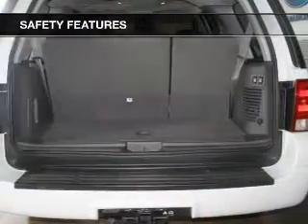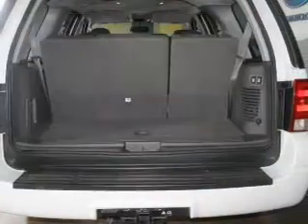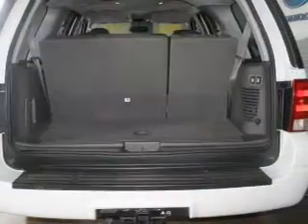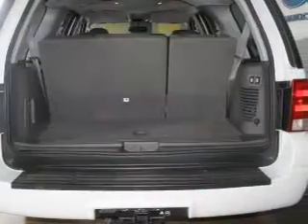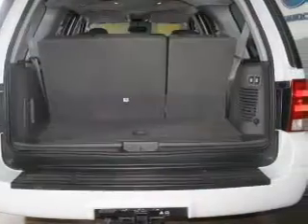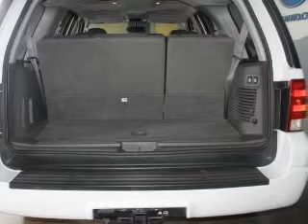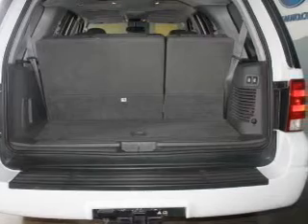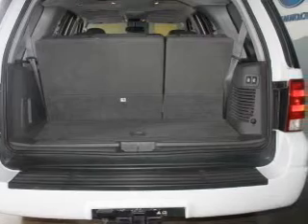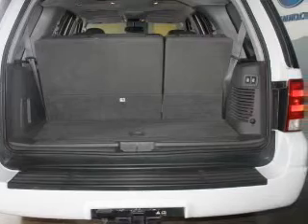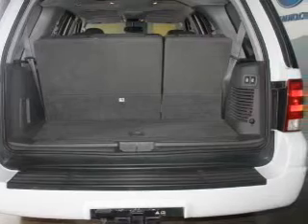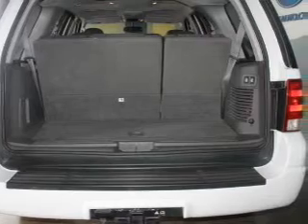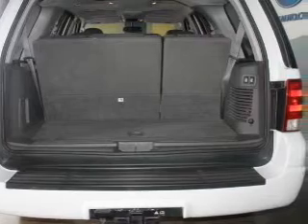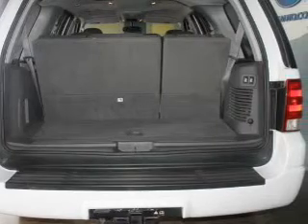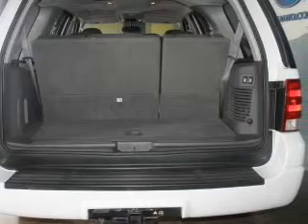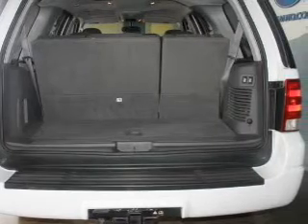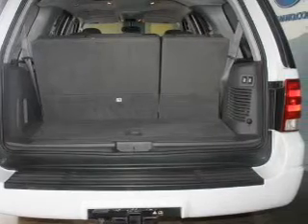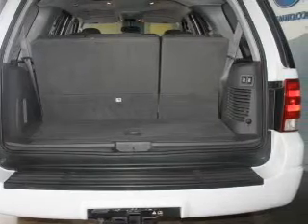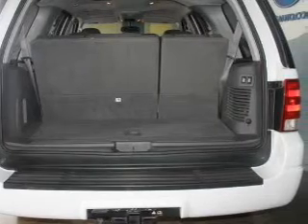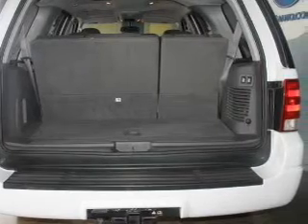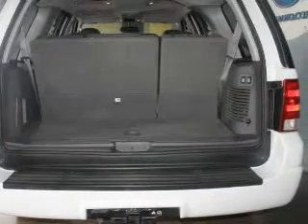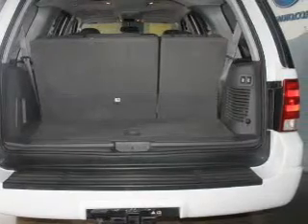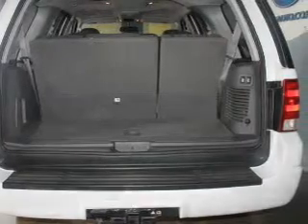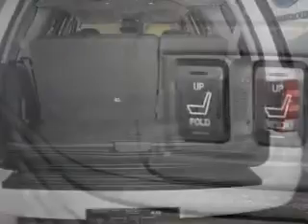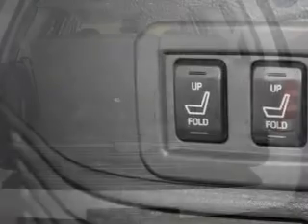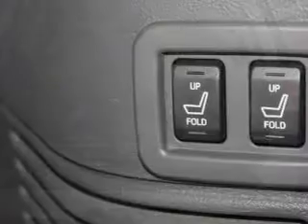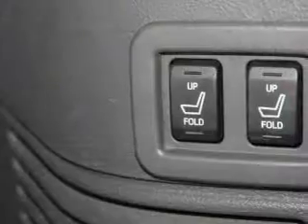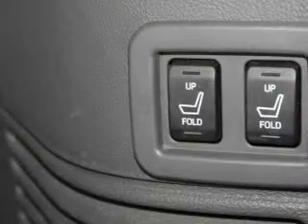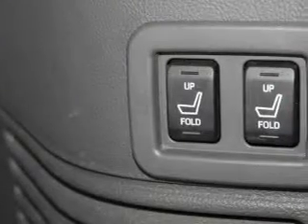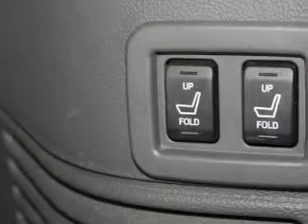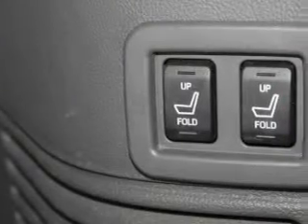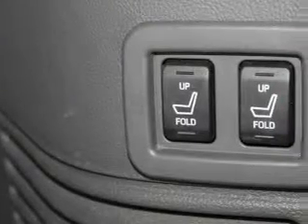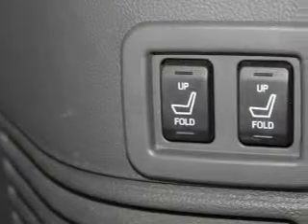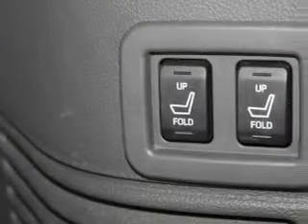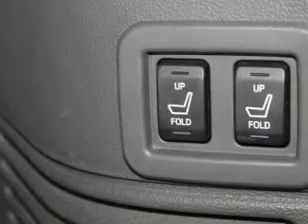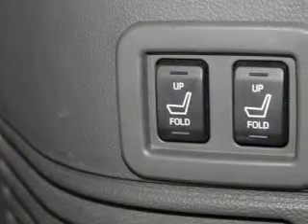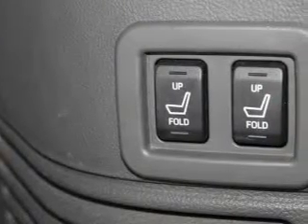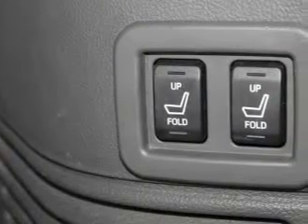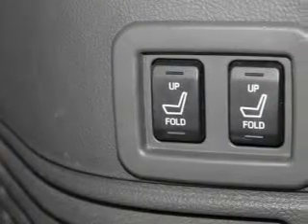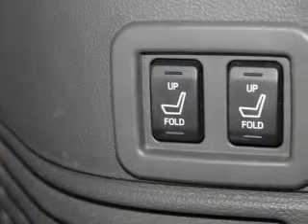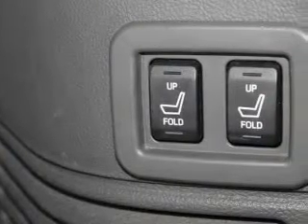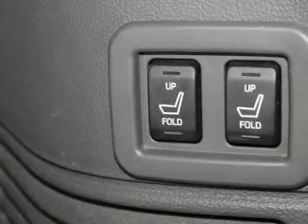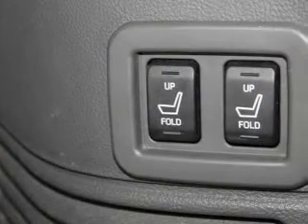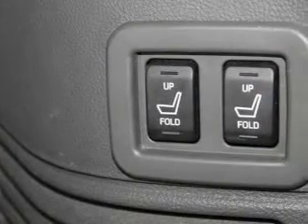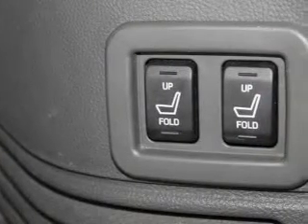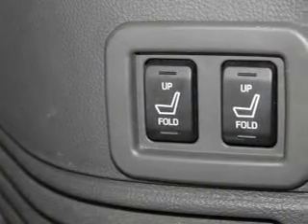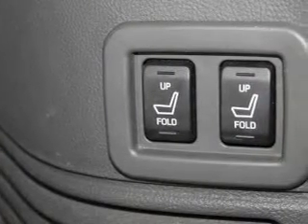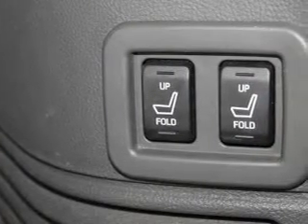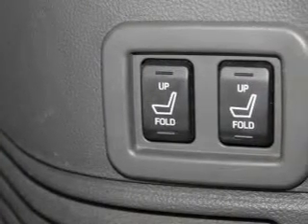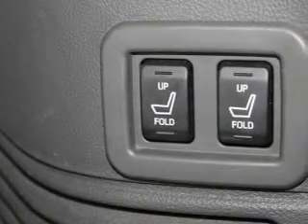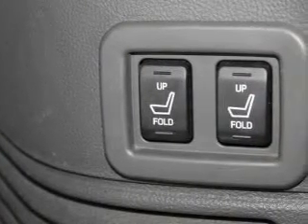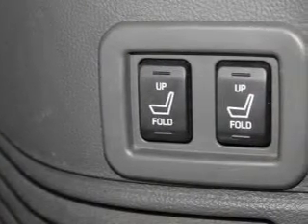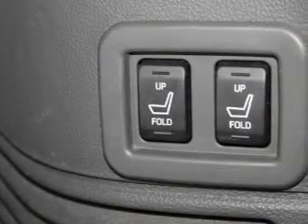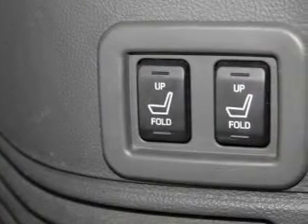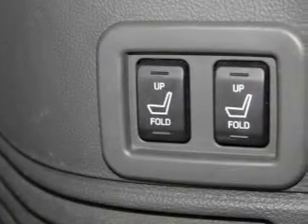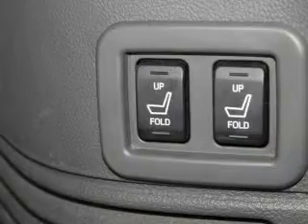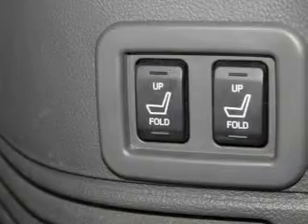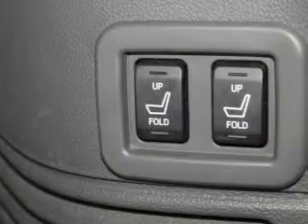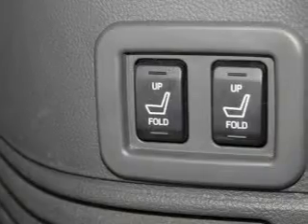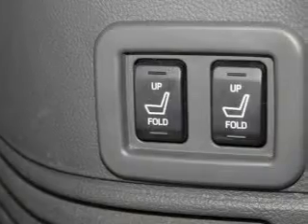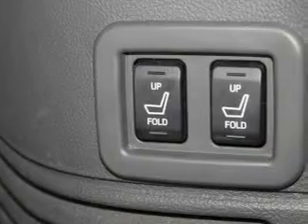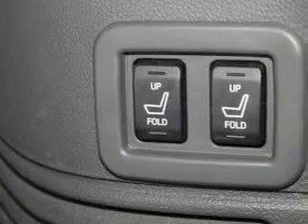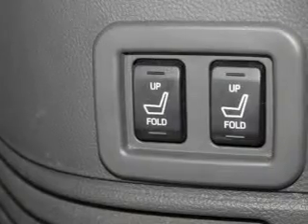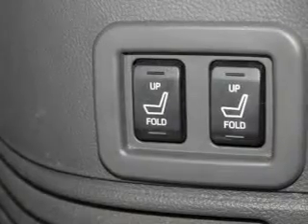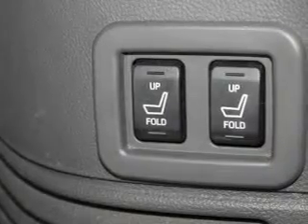Independent suspension, brake assist, a passenger airbag, front ventilated disc brakes, and anti-lock brakes.